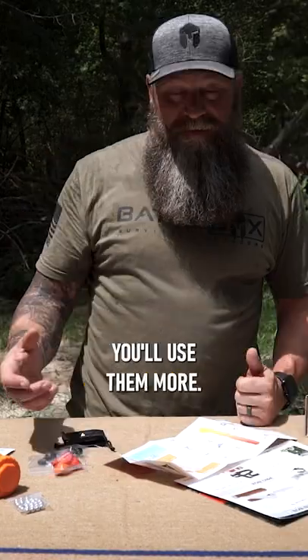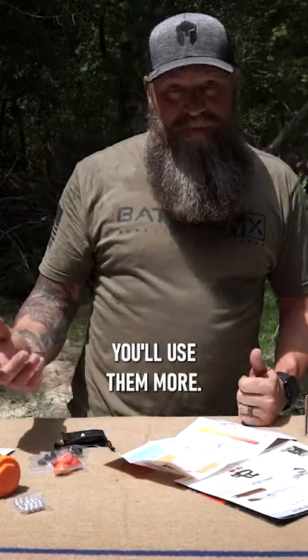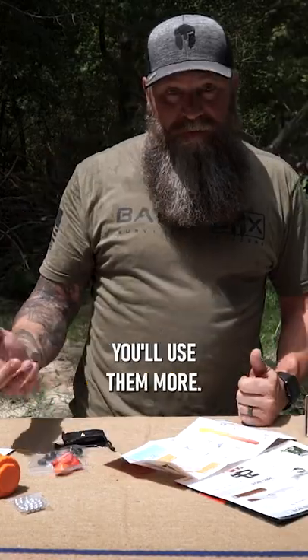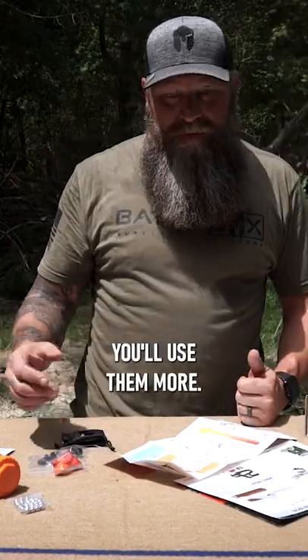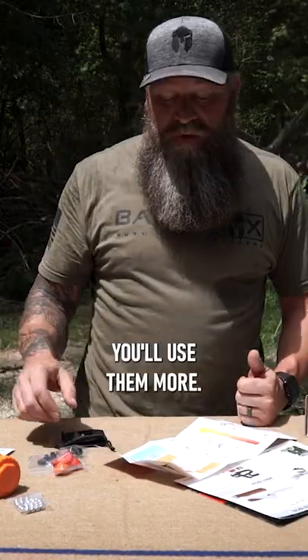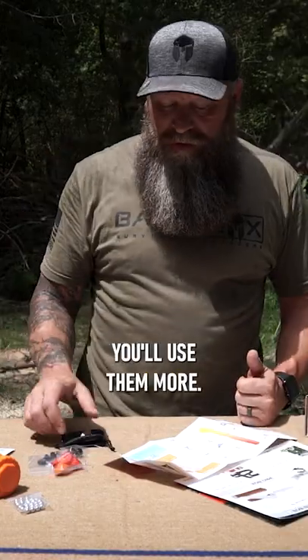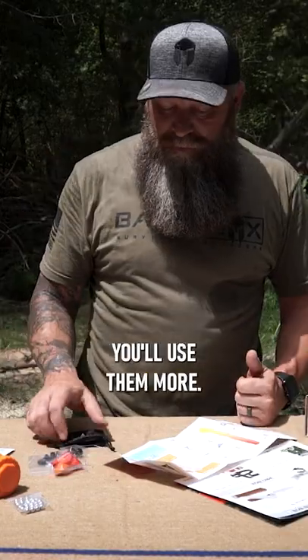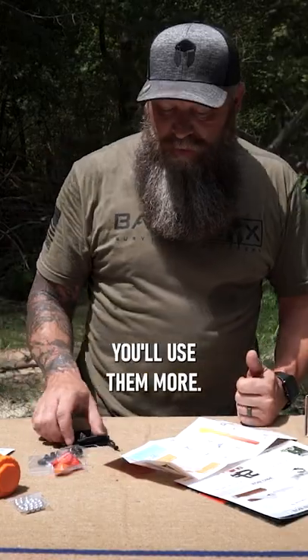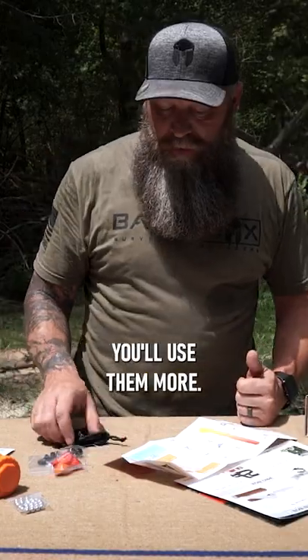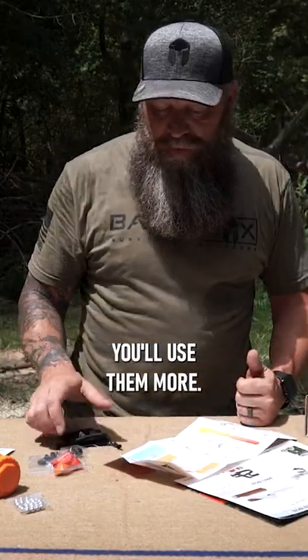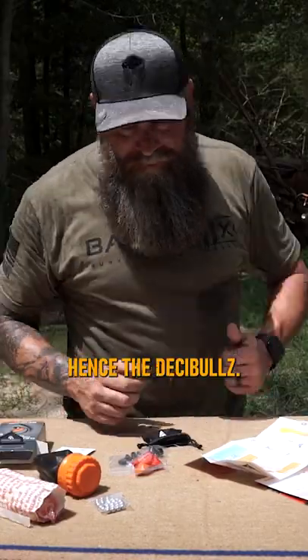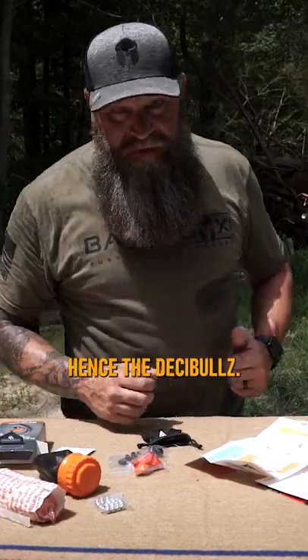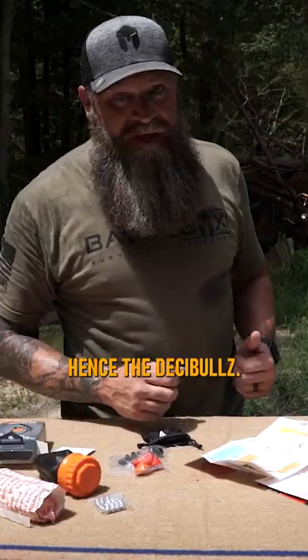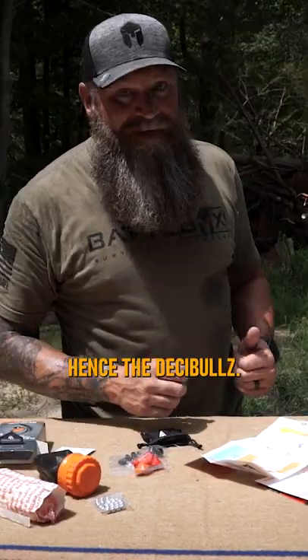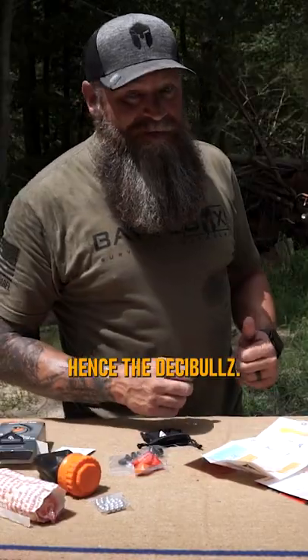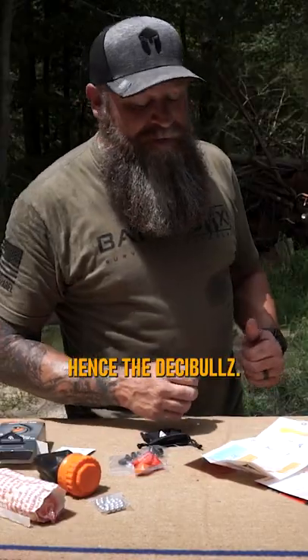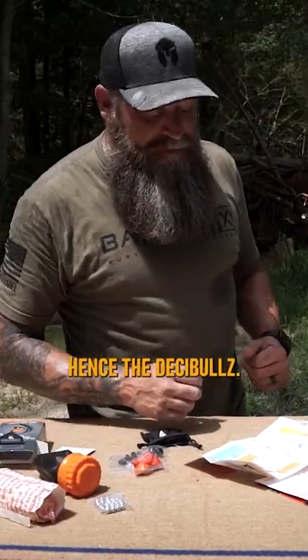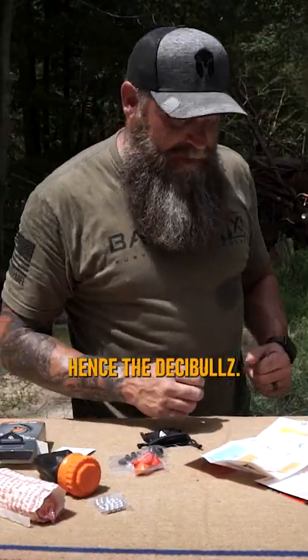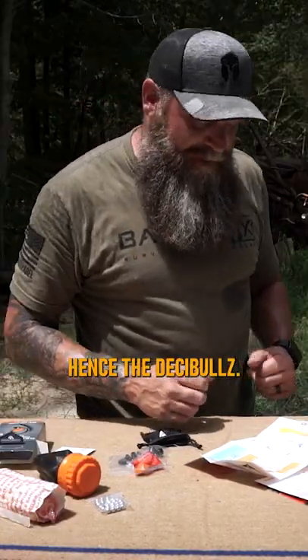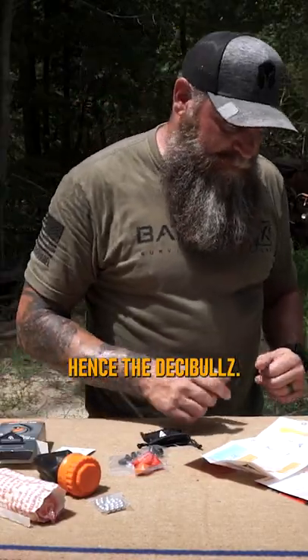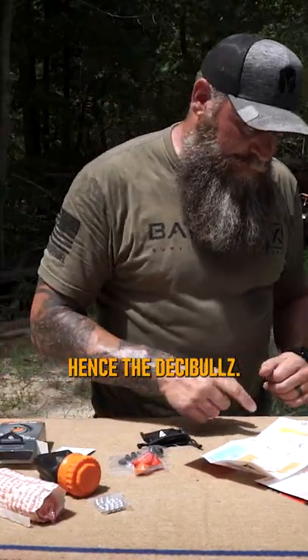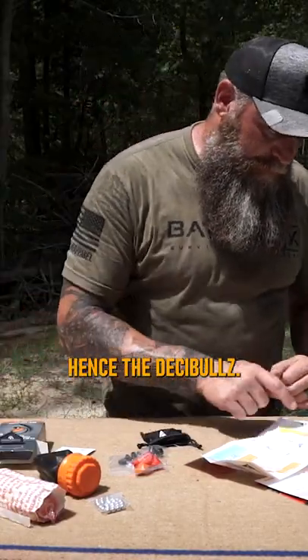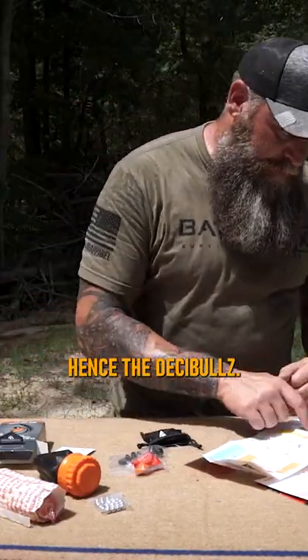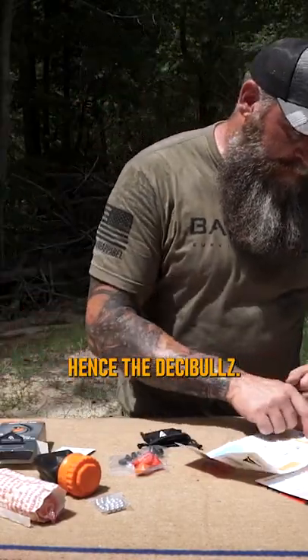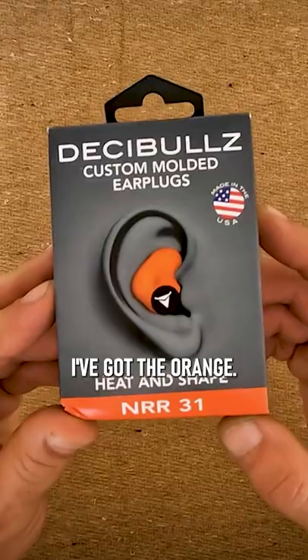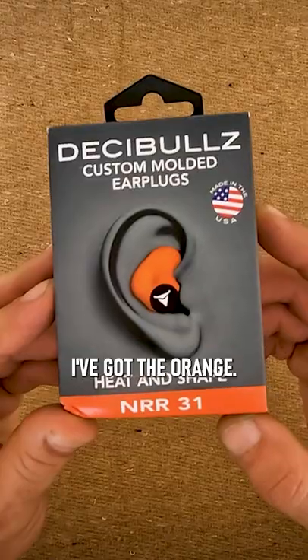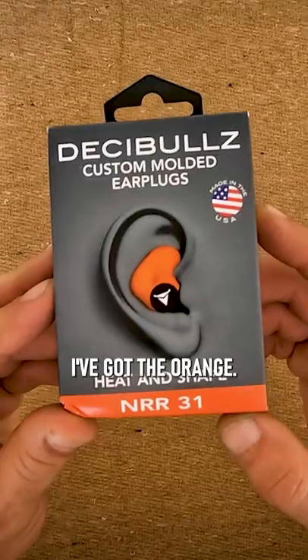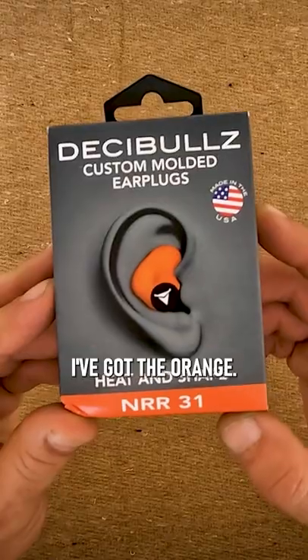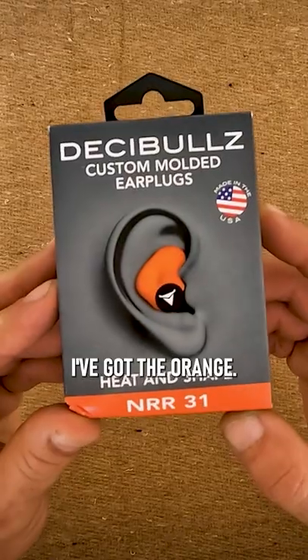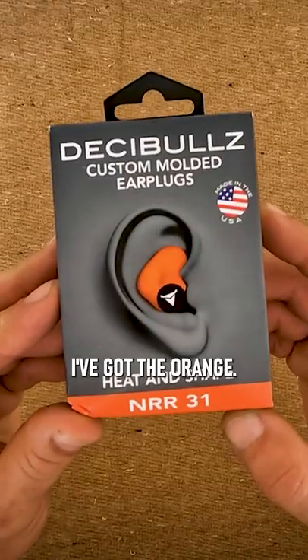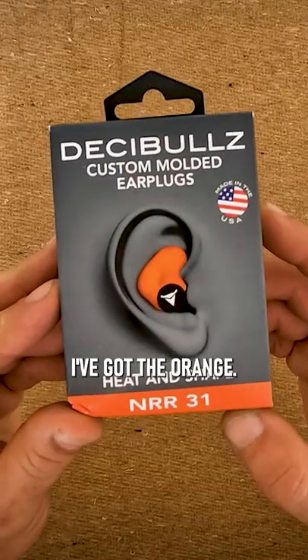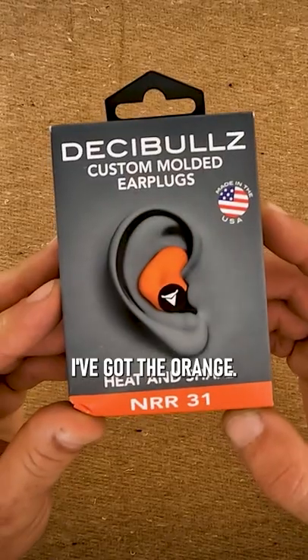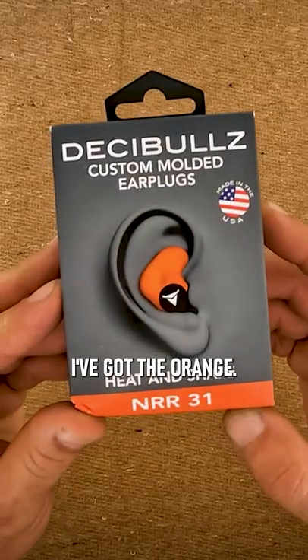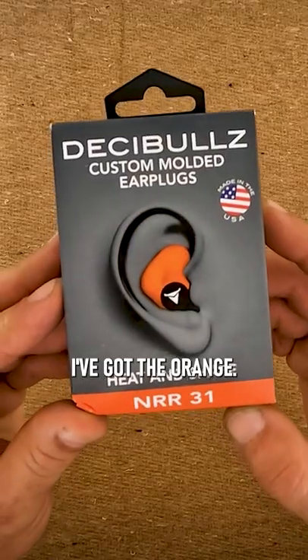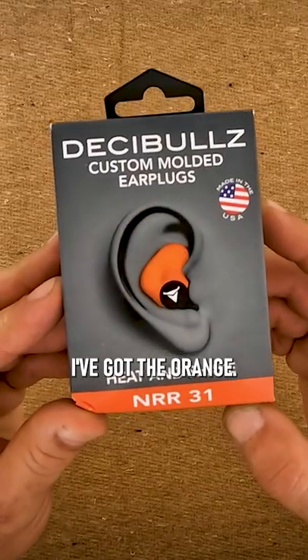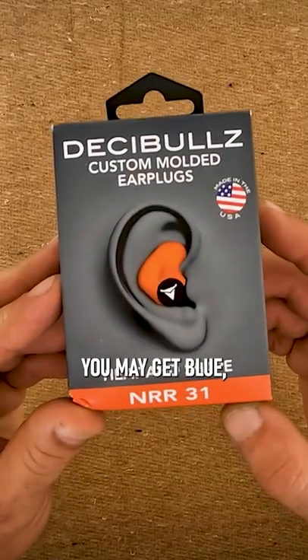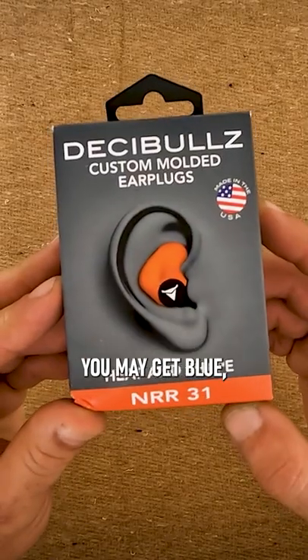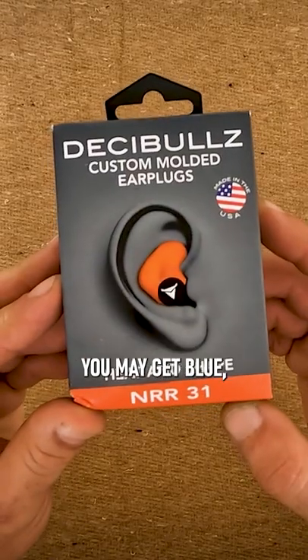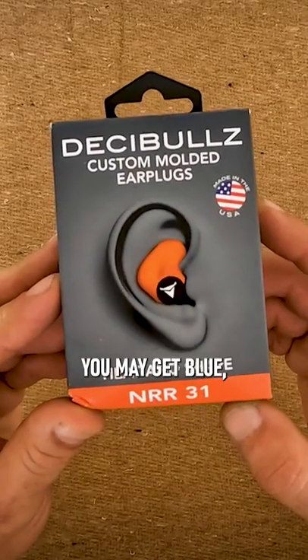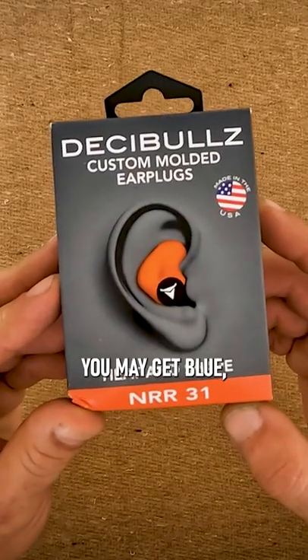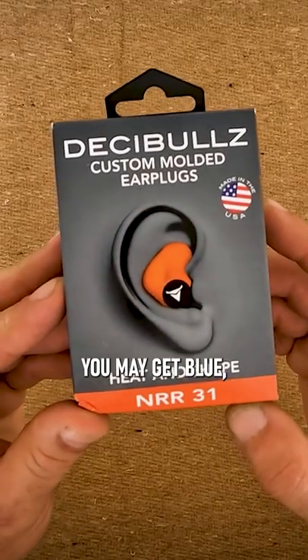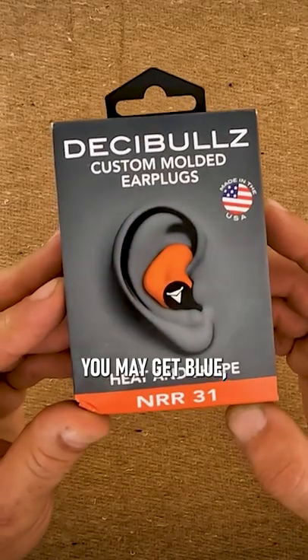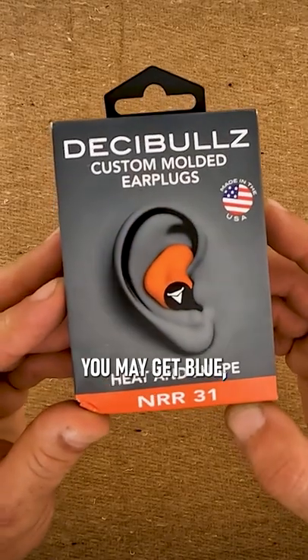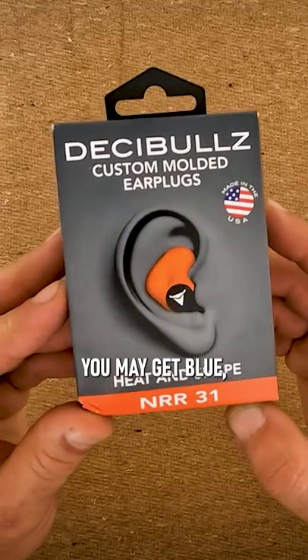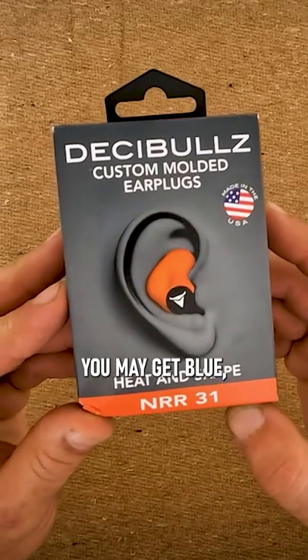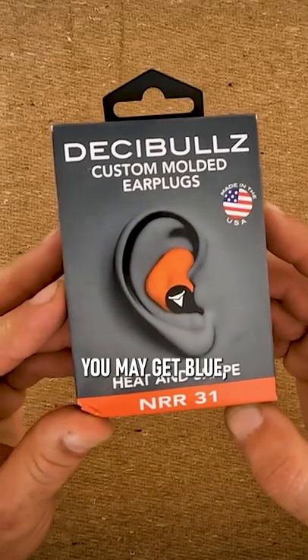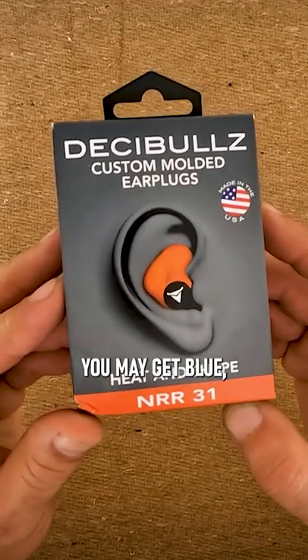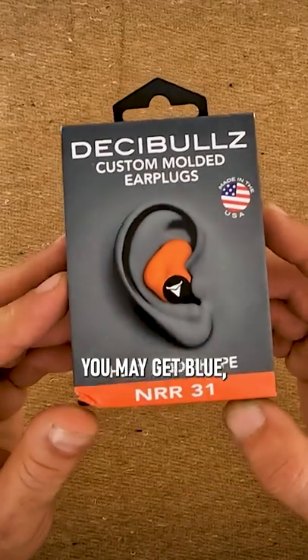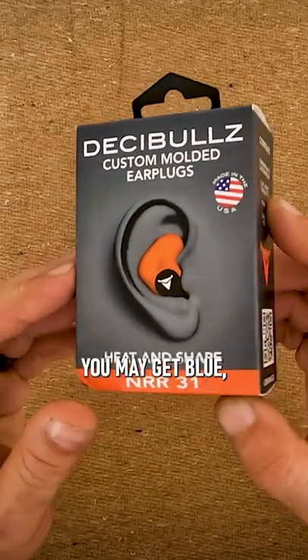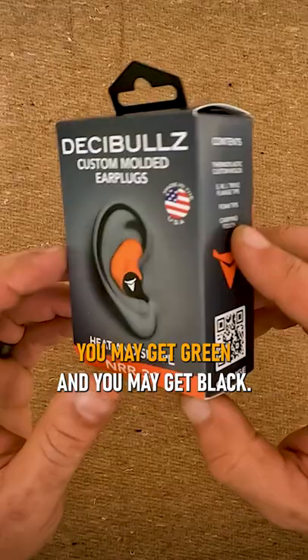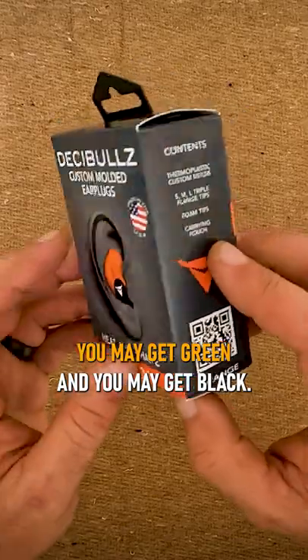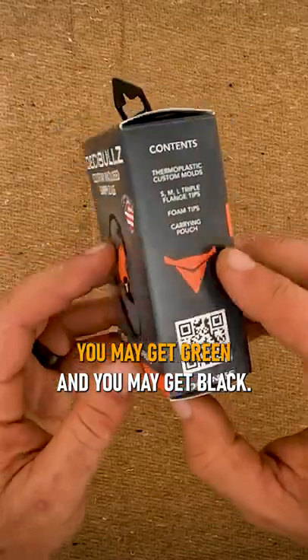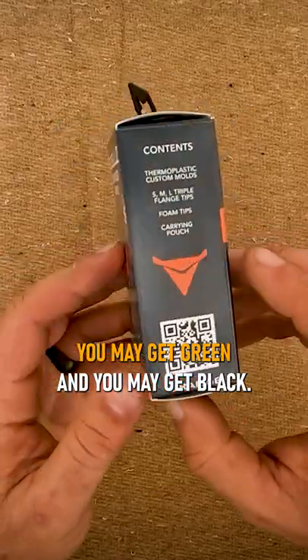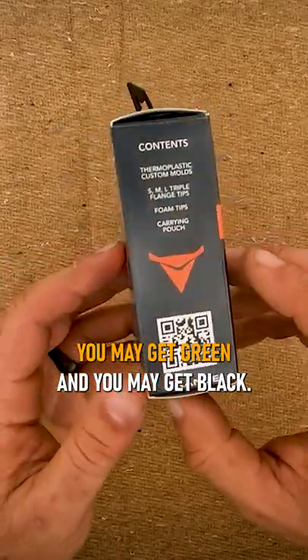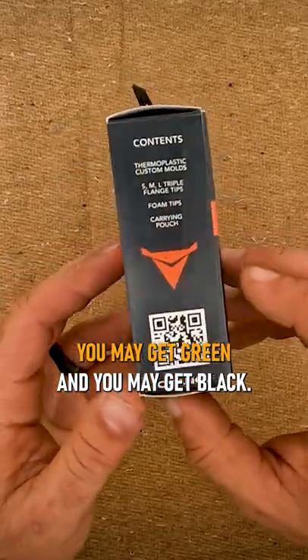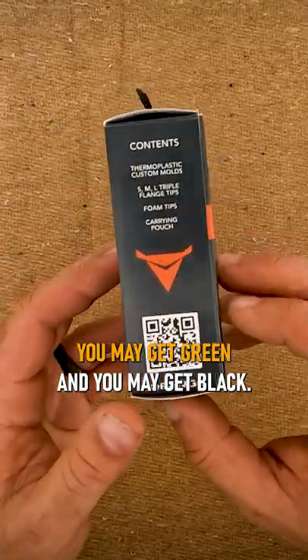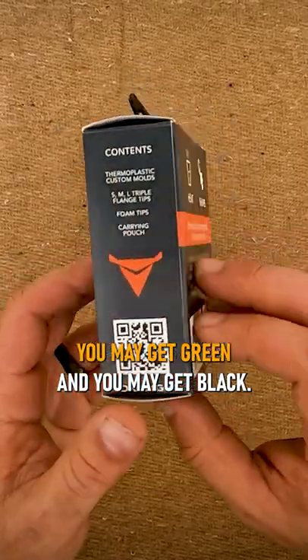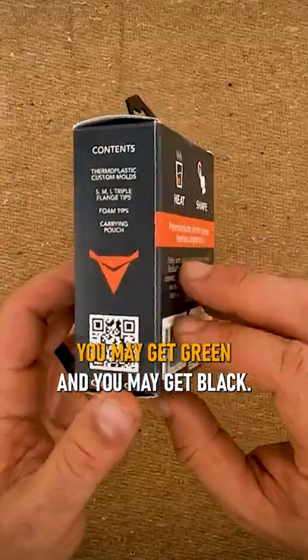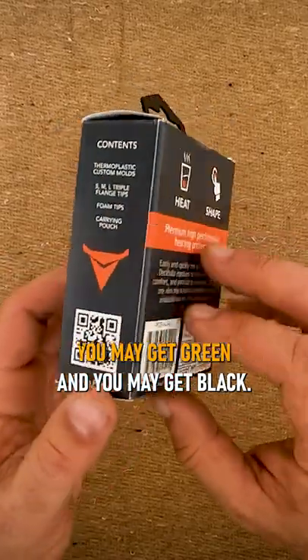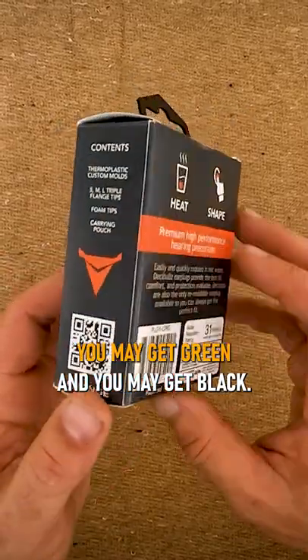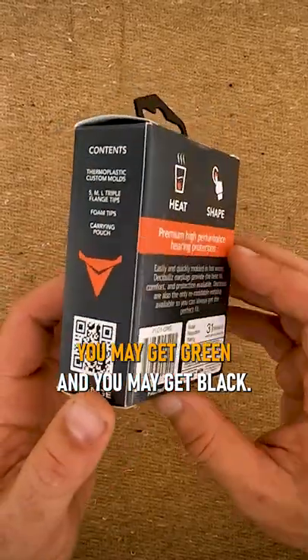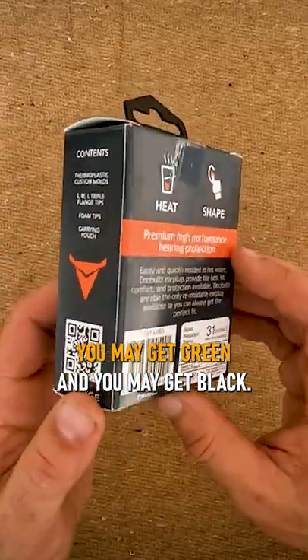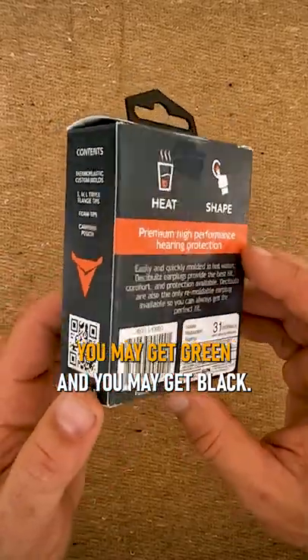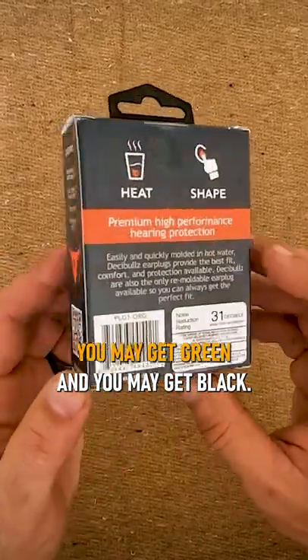I've got the orange. You may get blue, you may get green, or you may get black — so there's four different colors: orange, blue, green, and black.